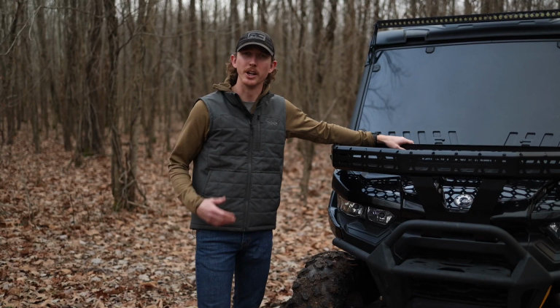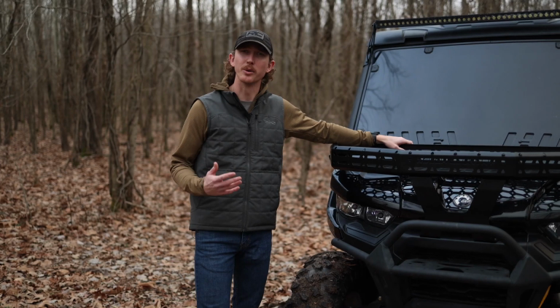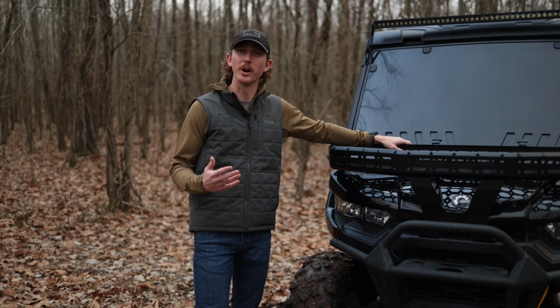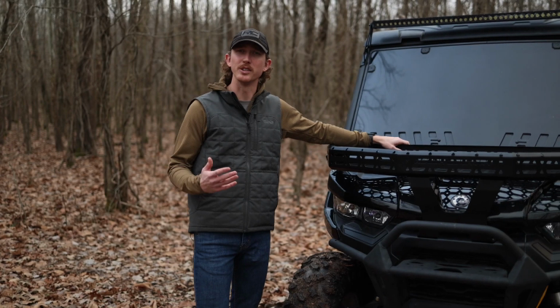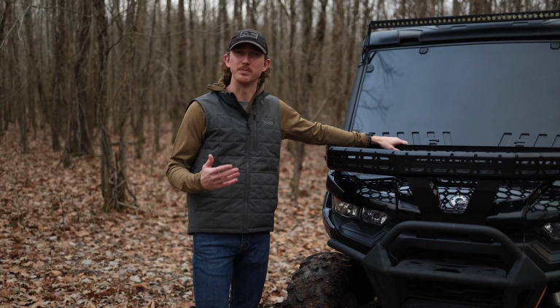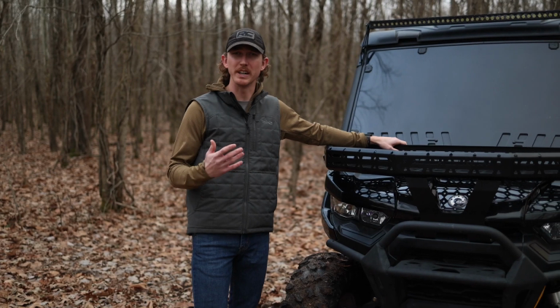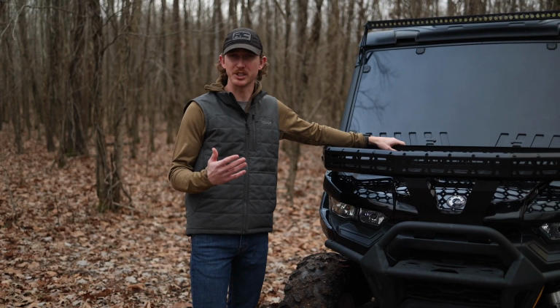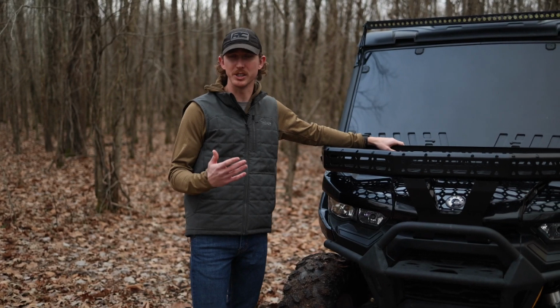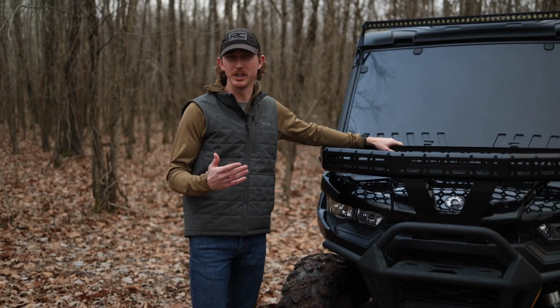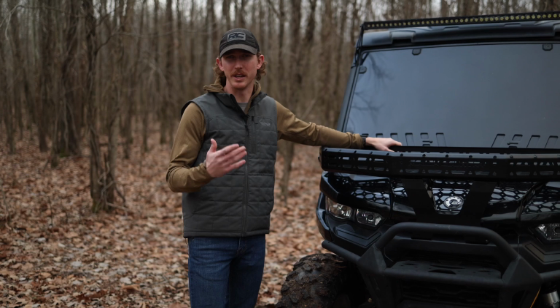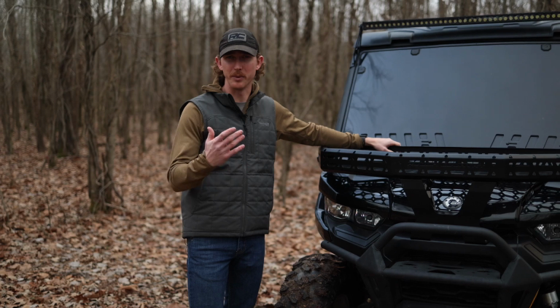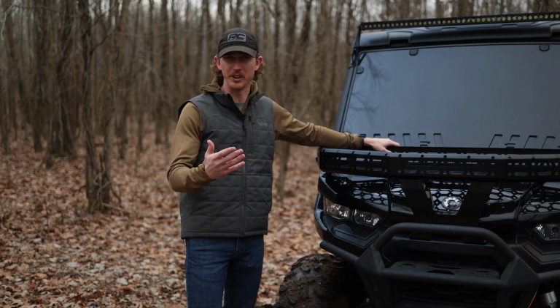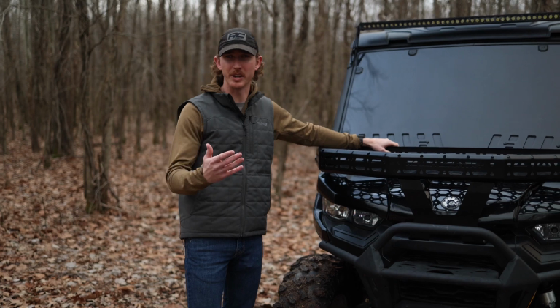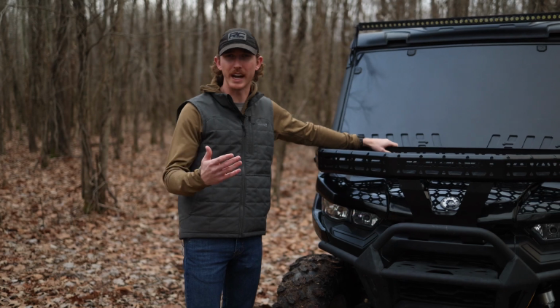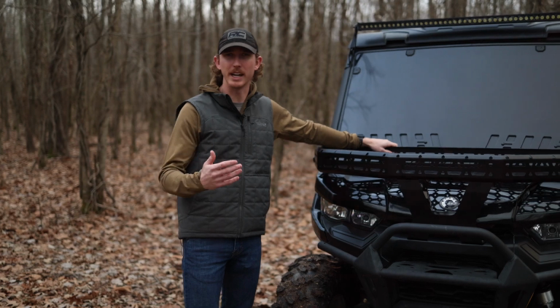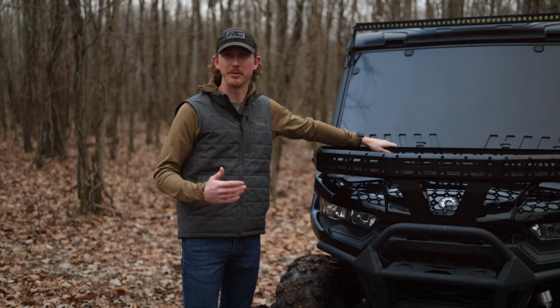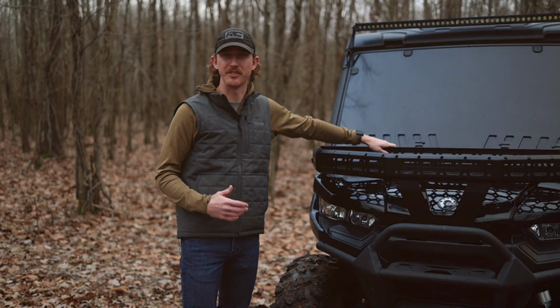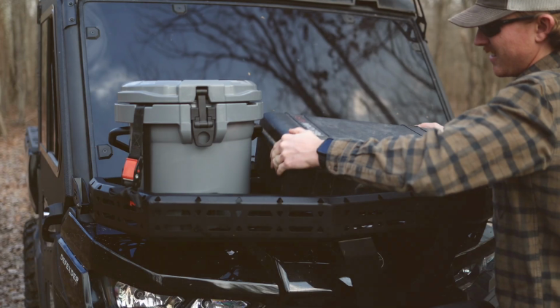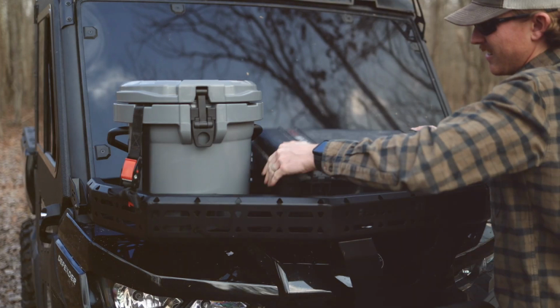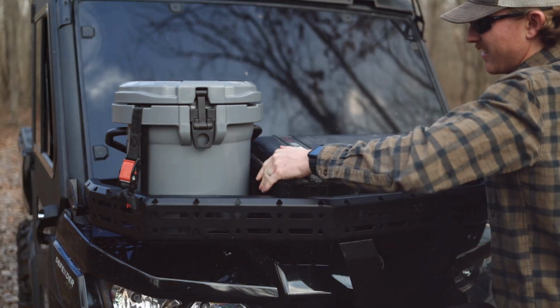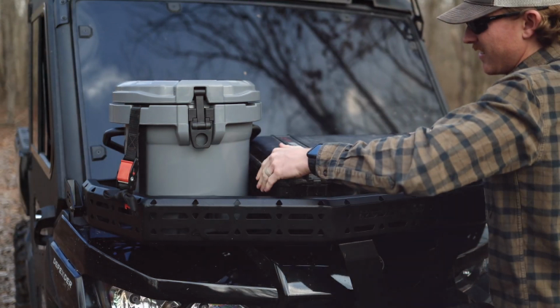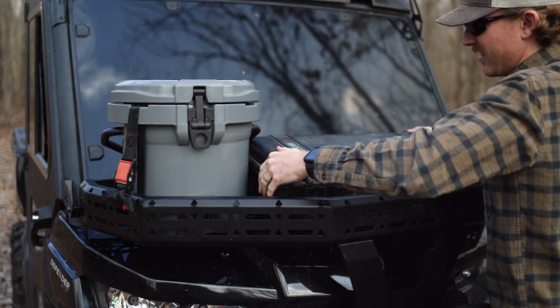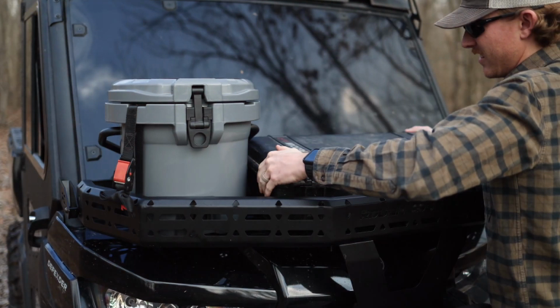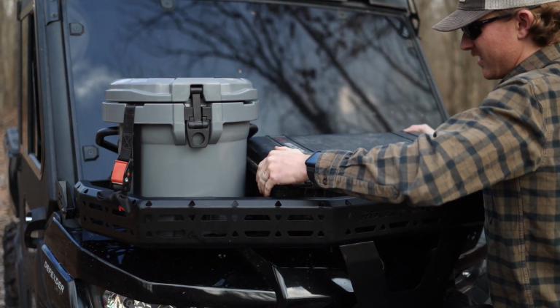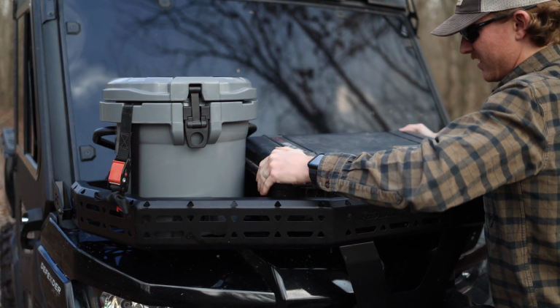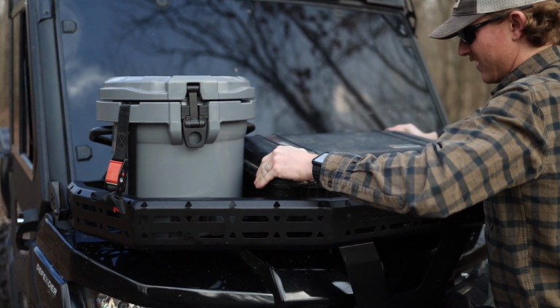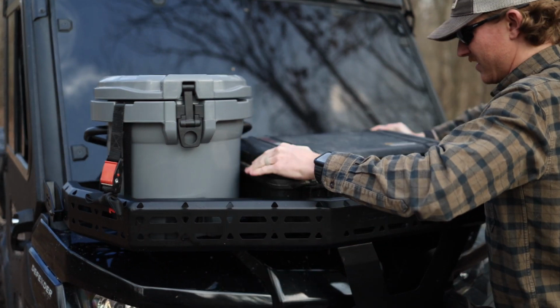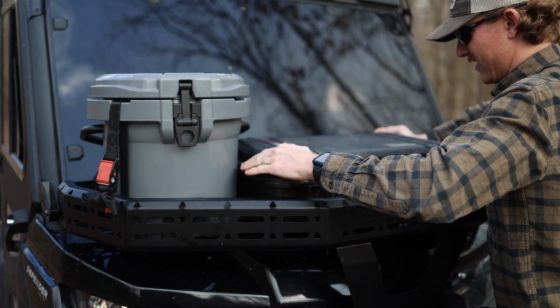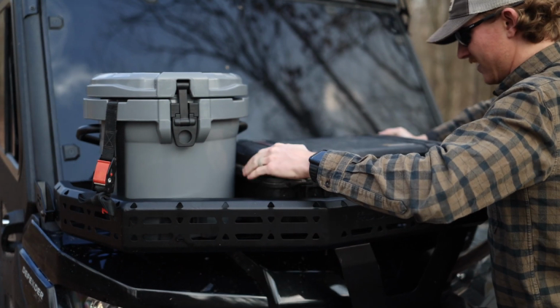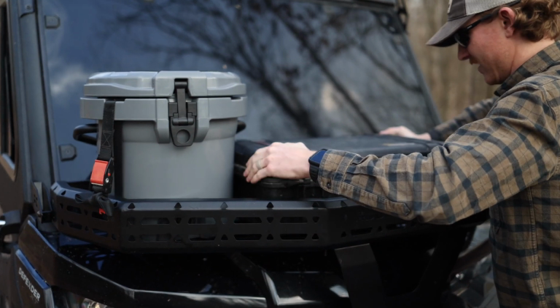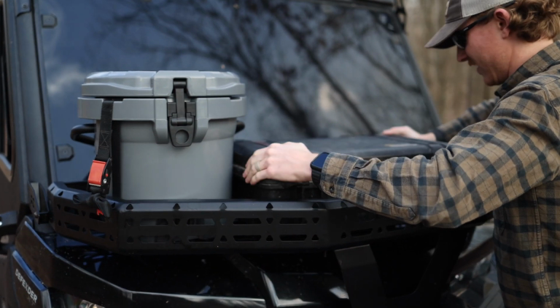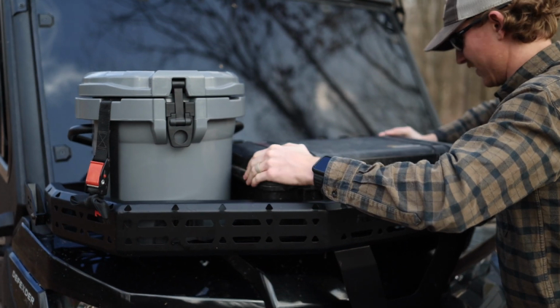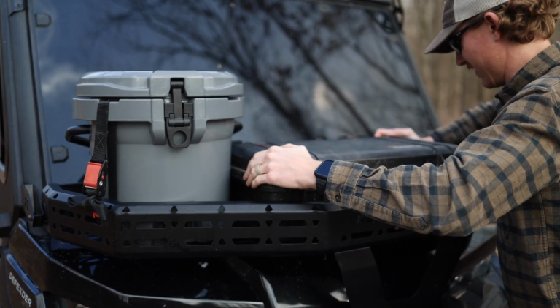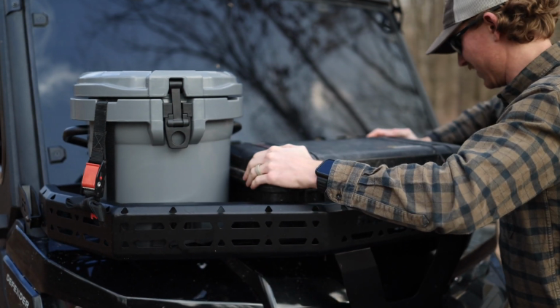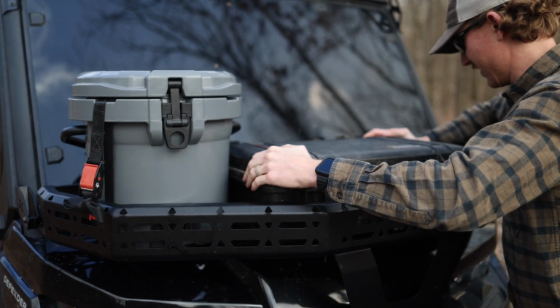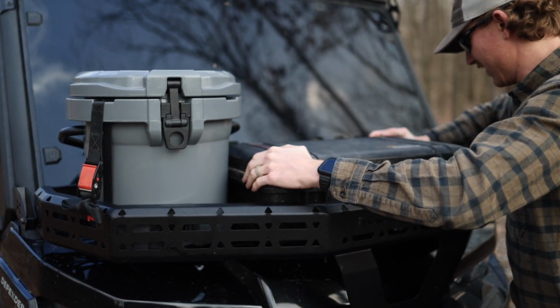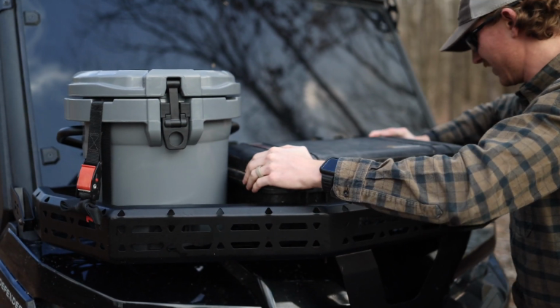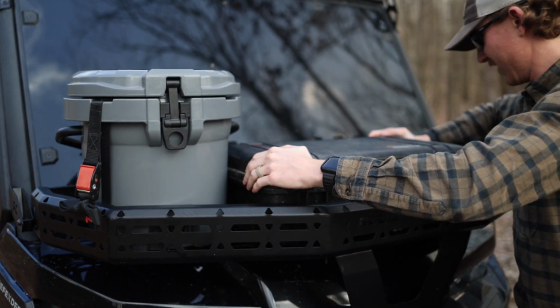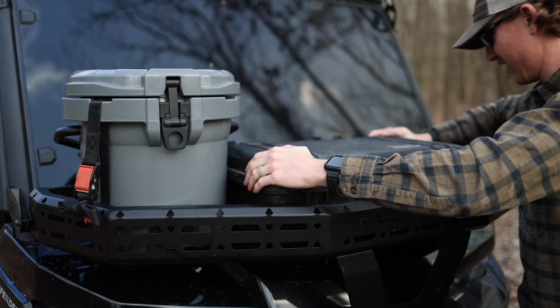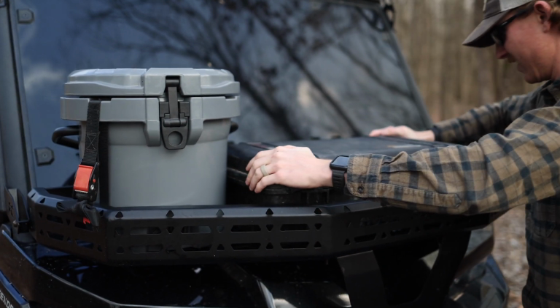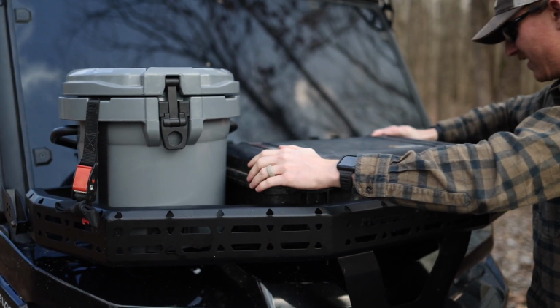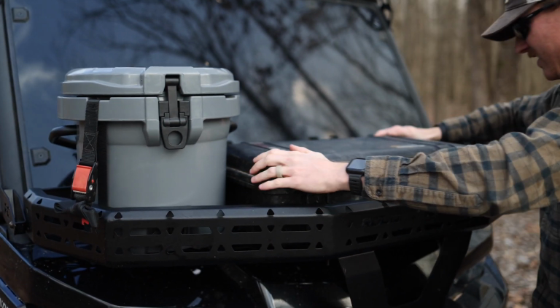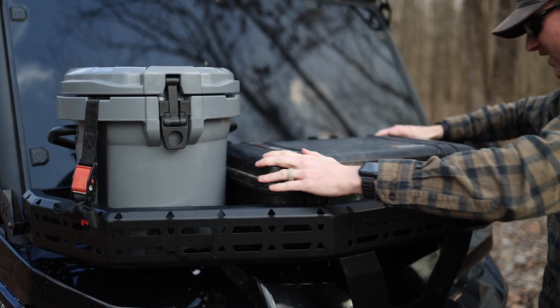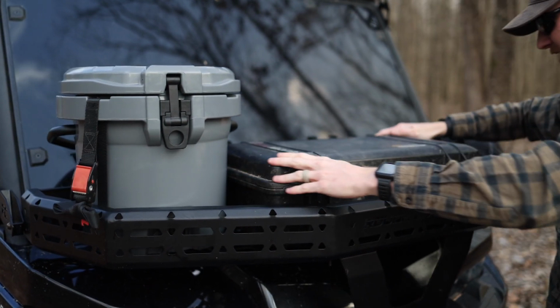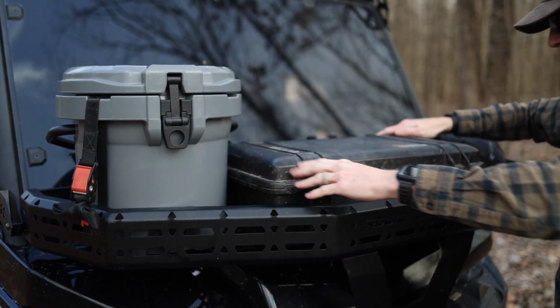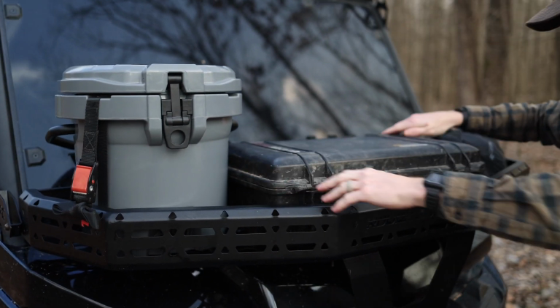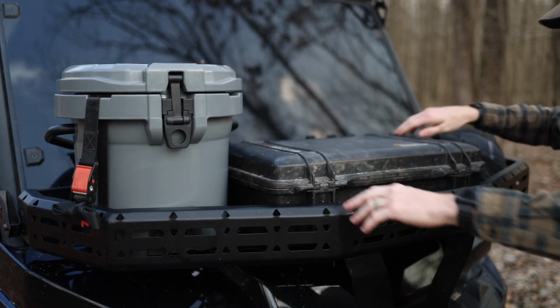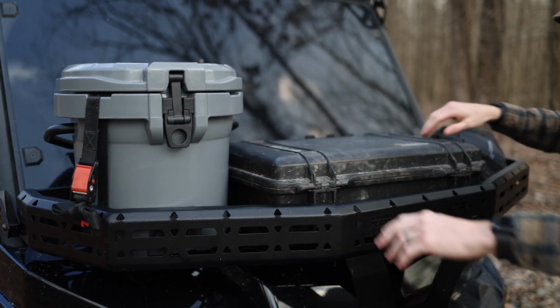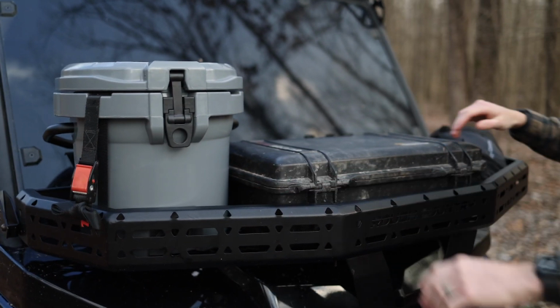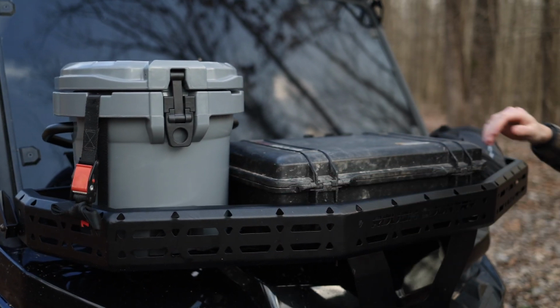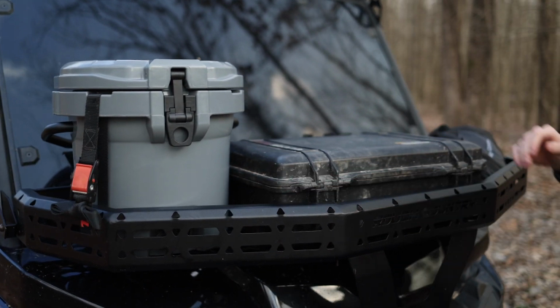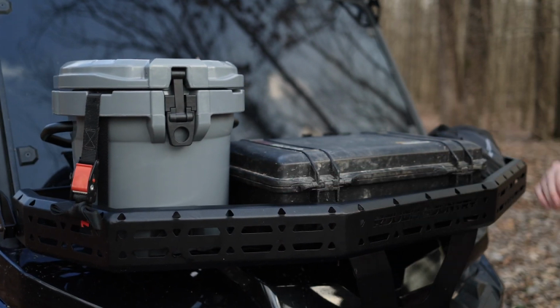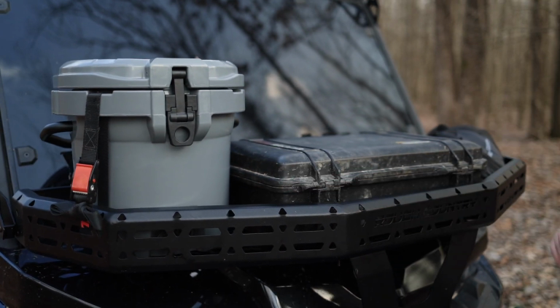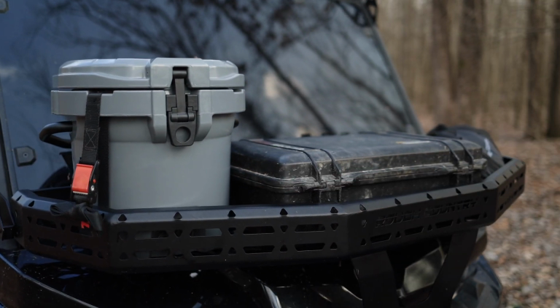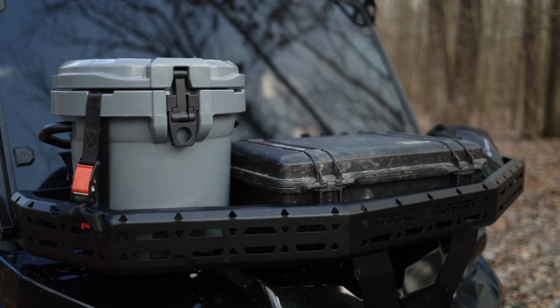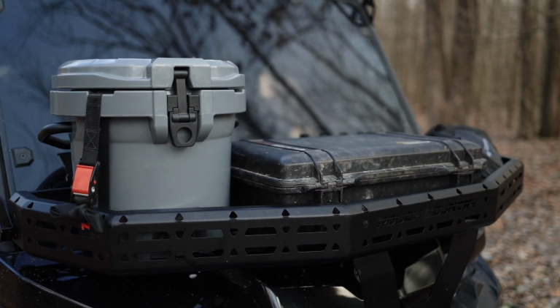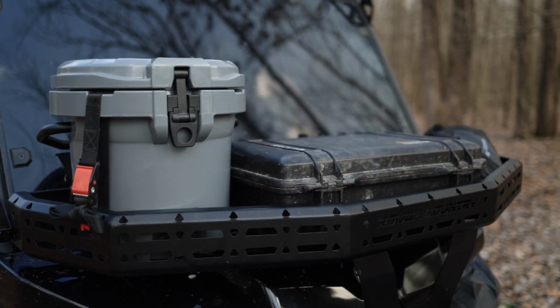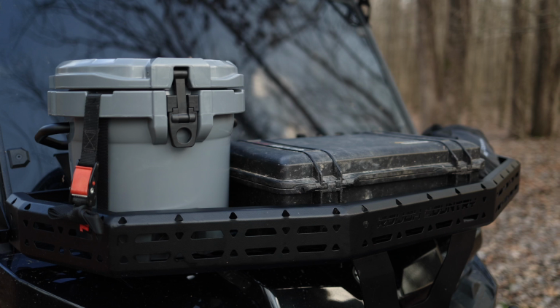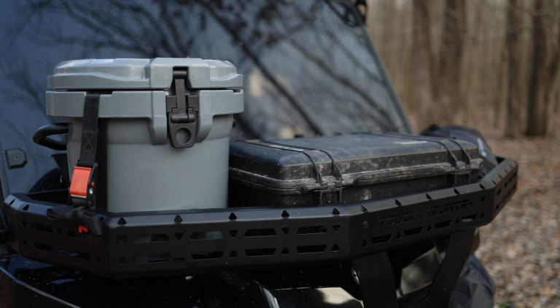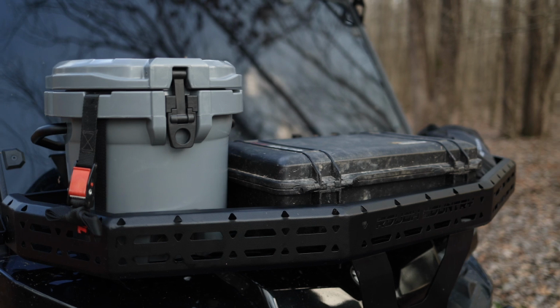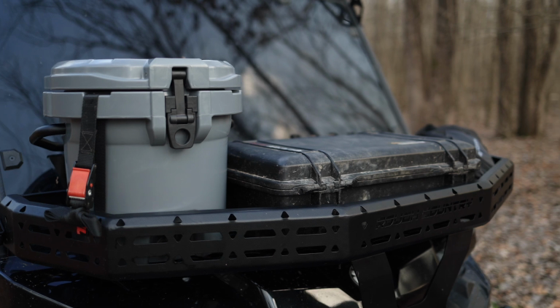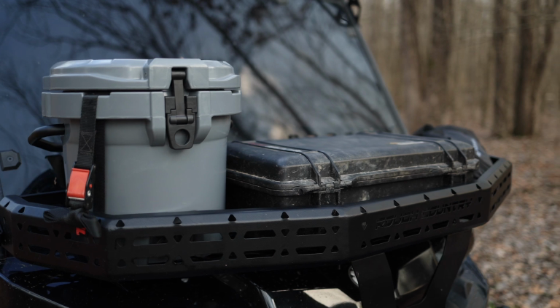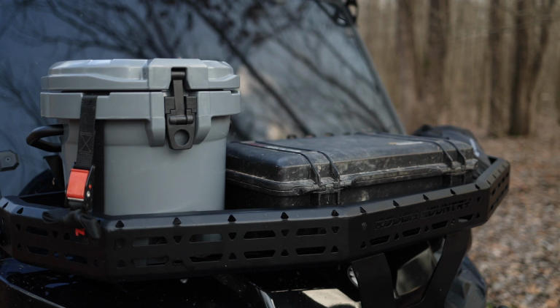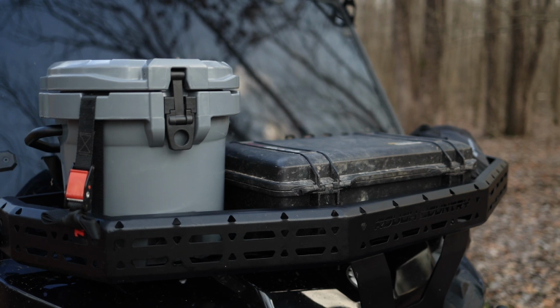In other words, make sure that with your Can-Am Defender you have all the opportunity to carry all the gear that you need, and you can do that with Rough Country's front cargo rack.